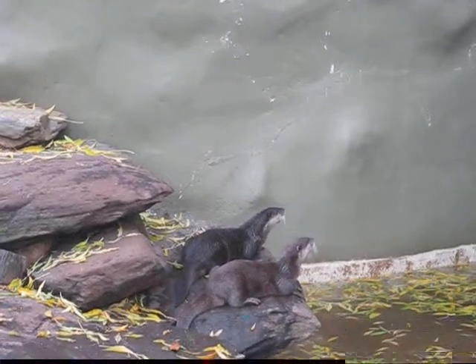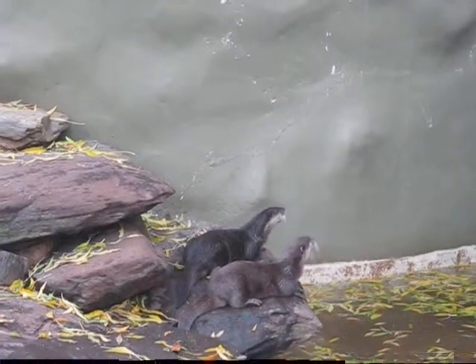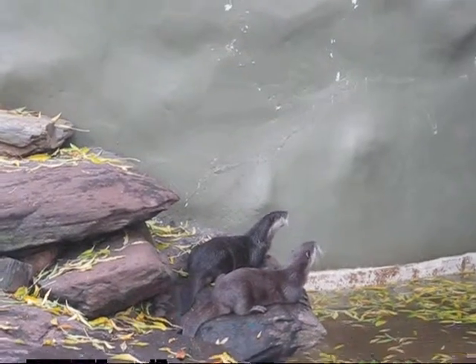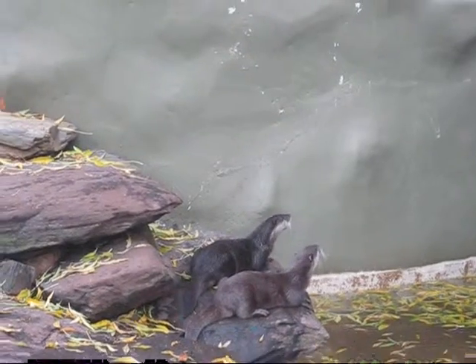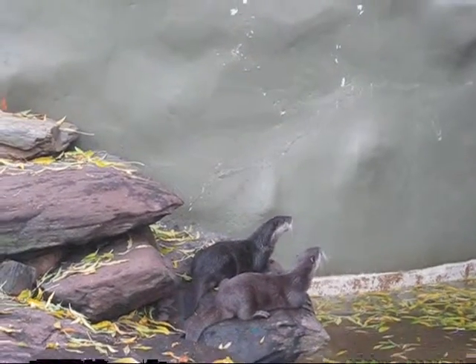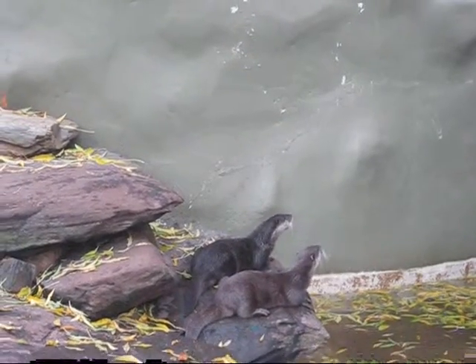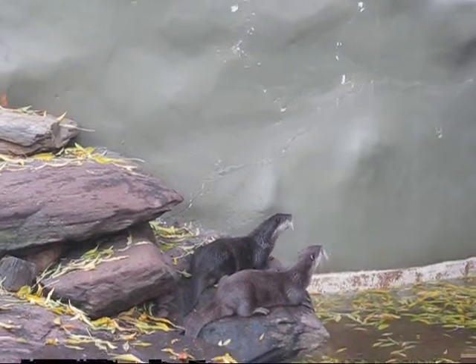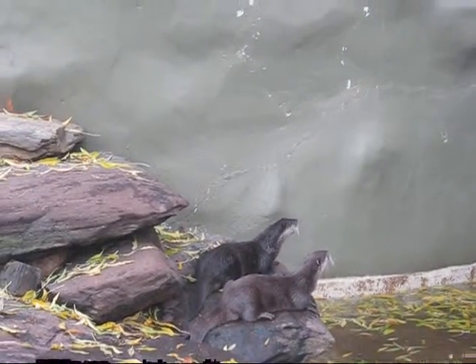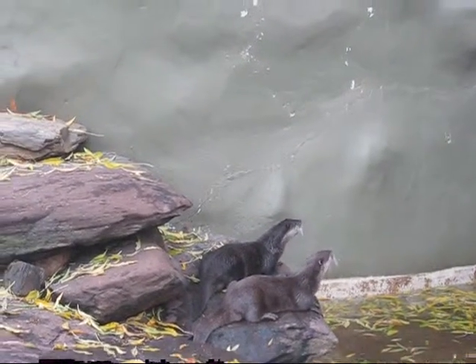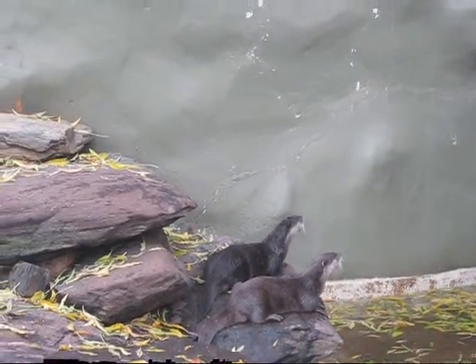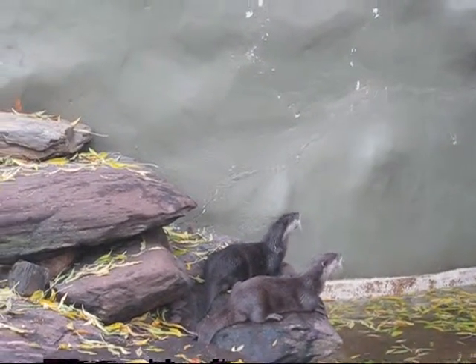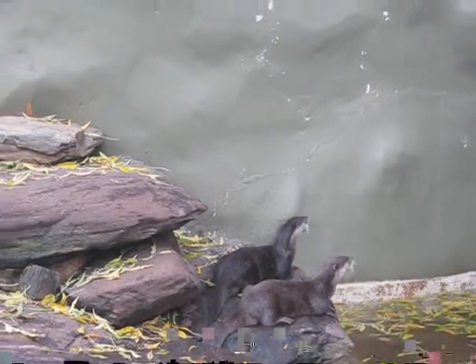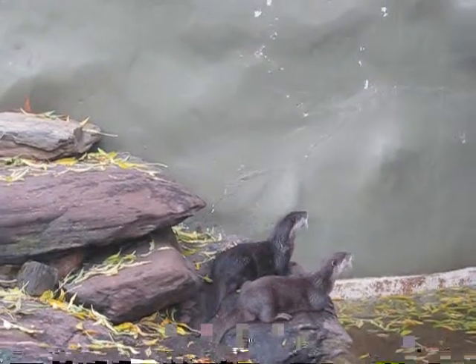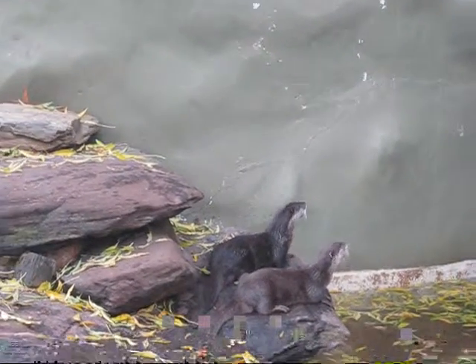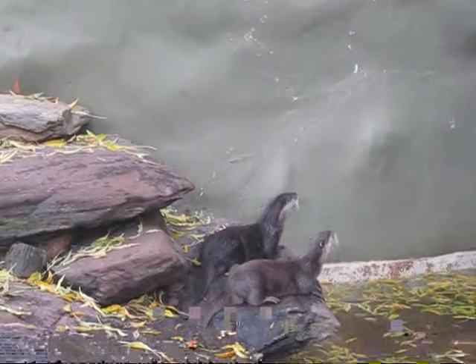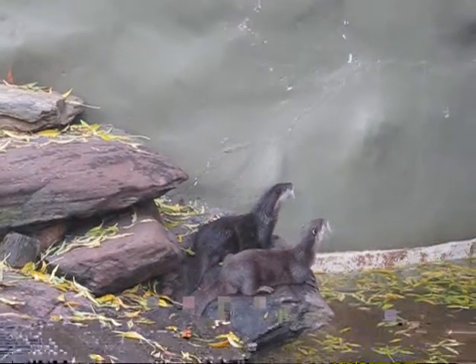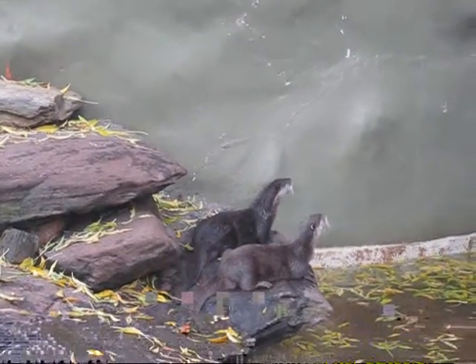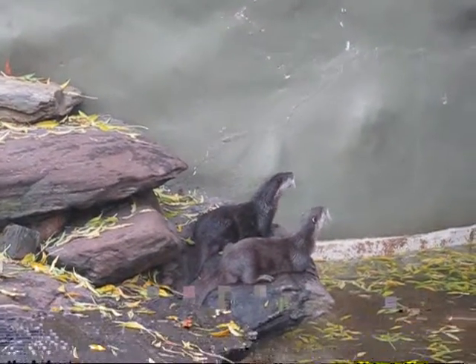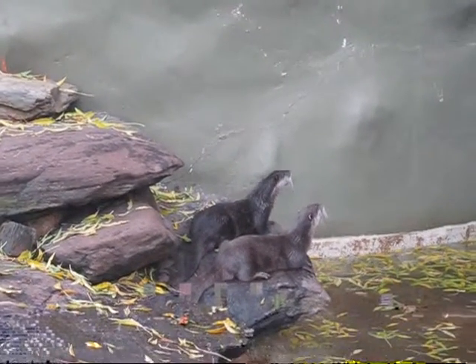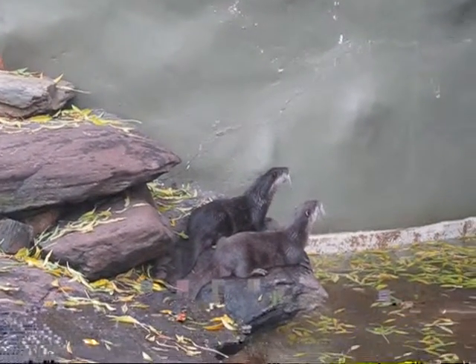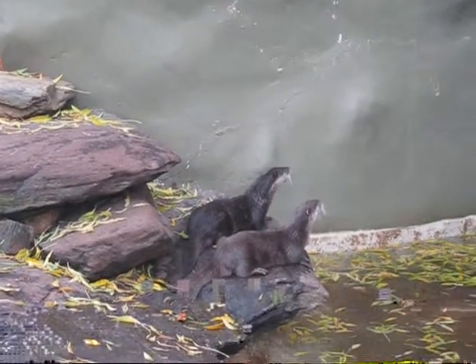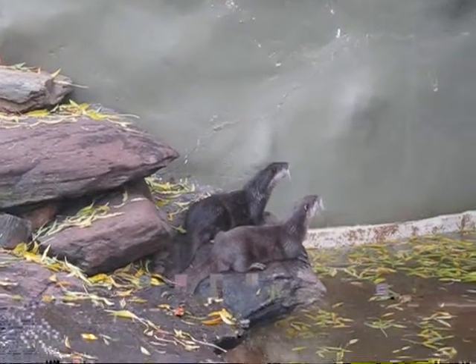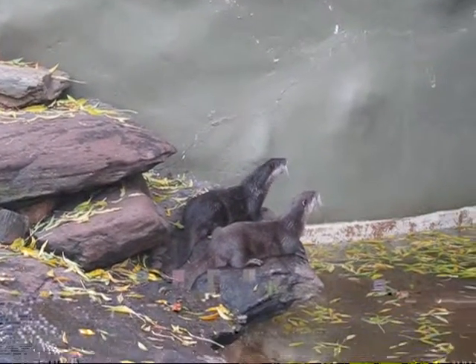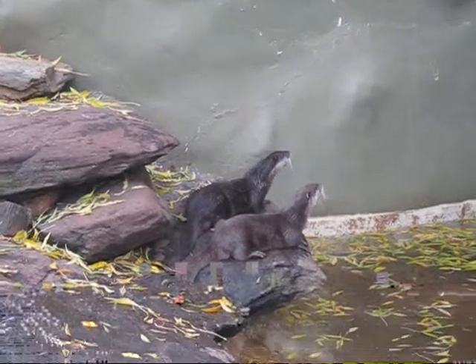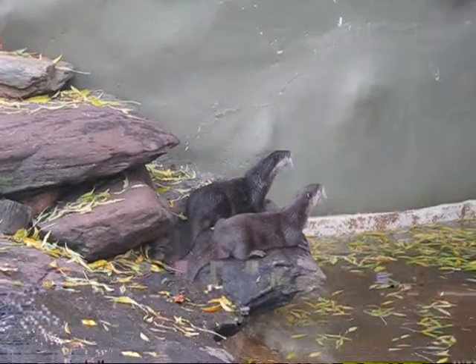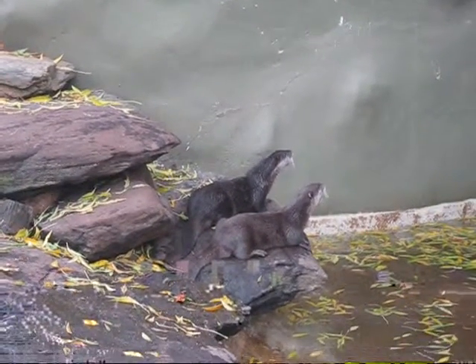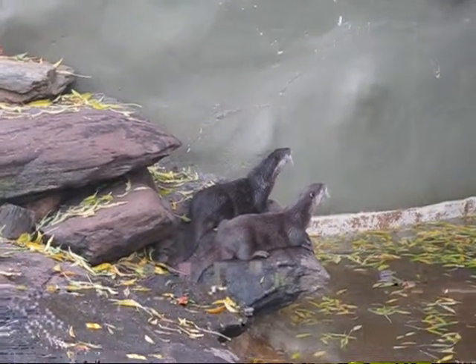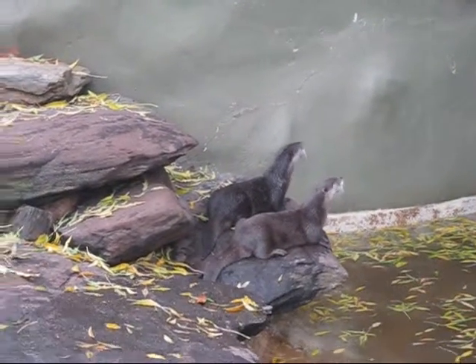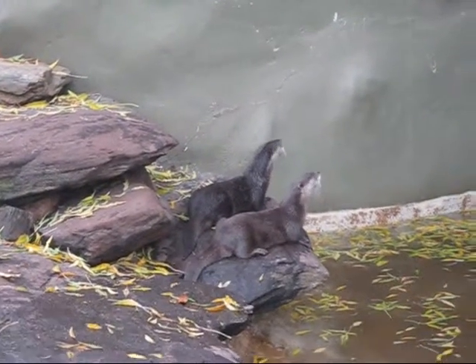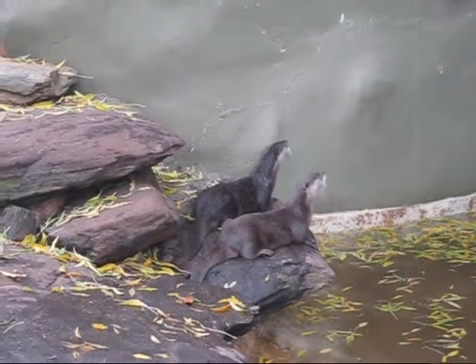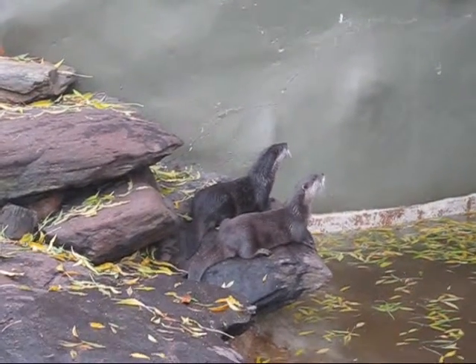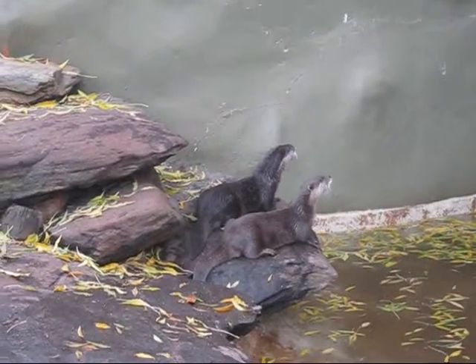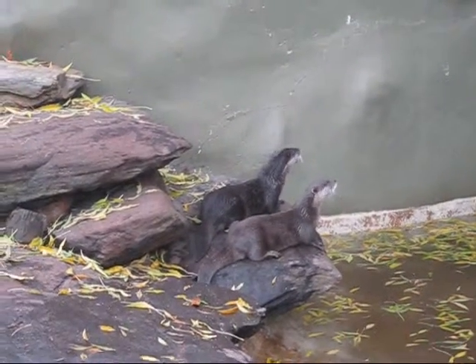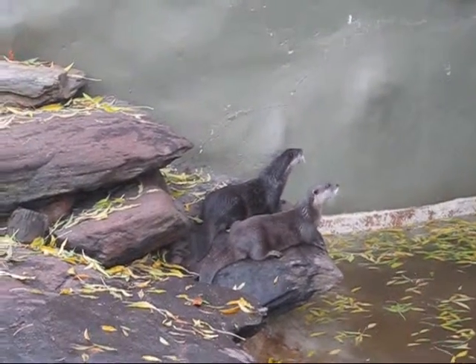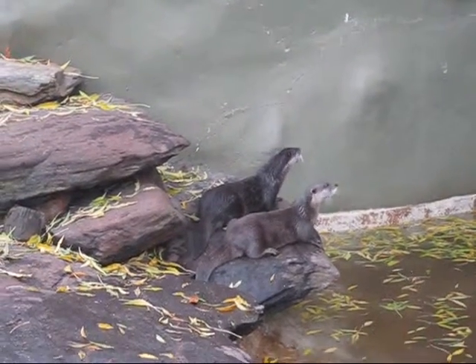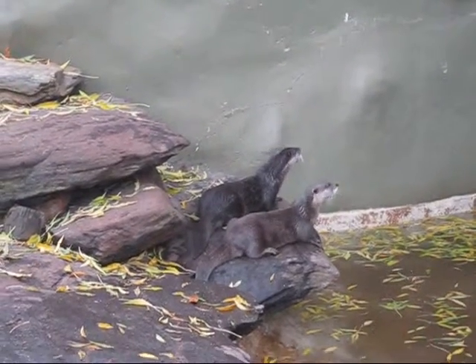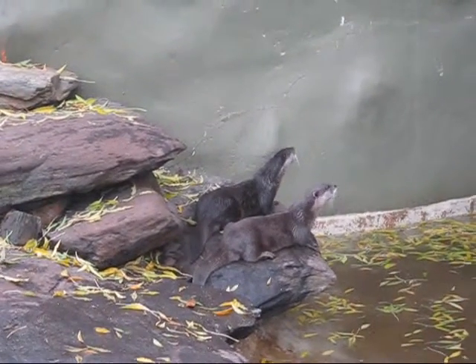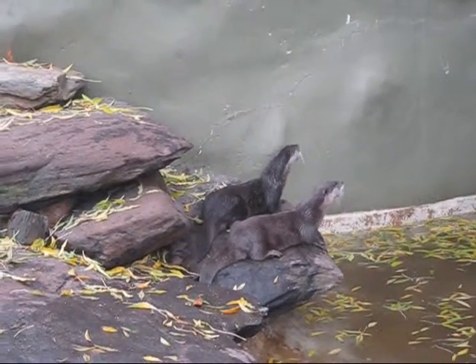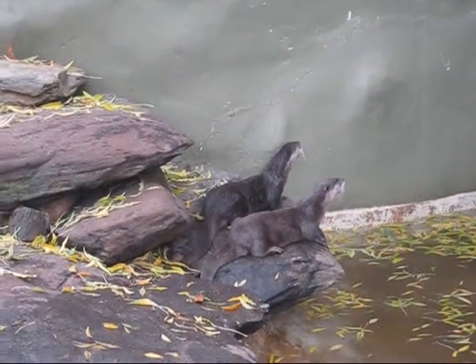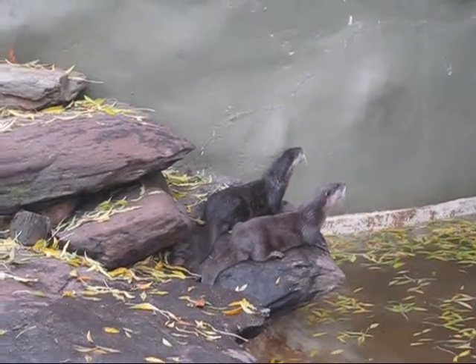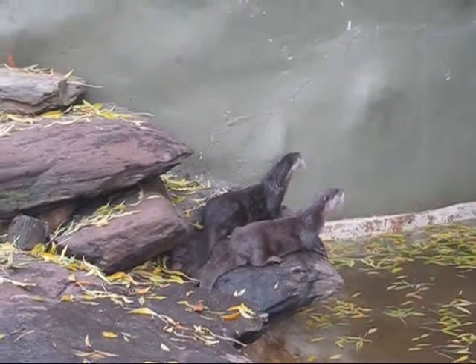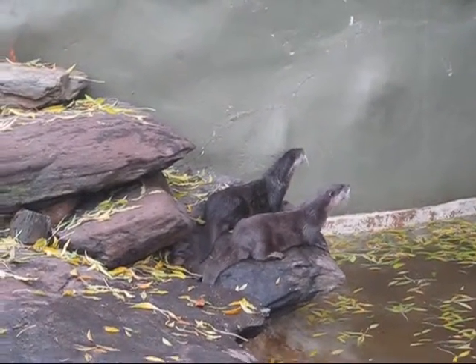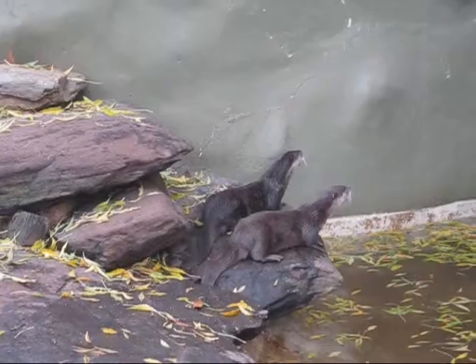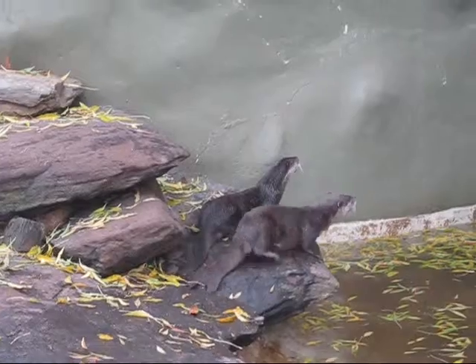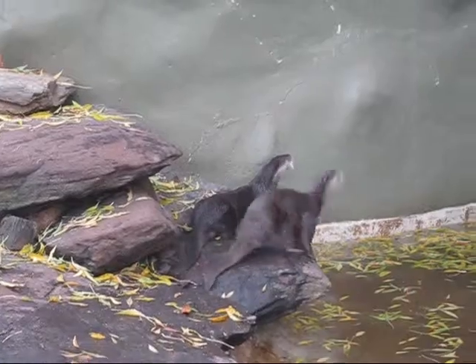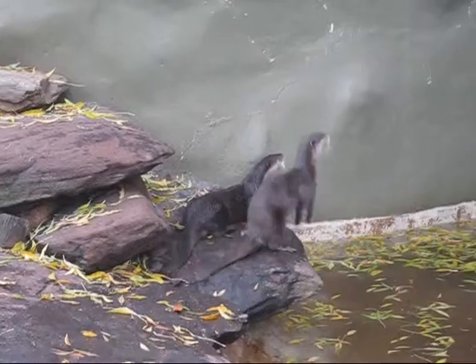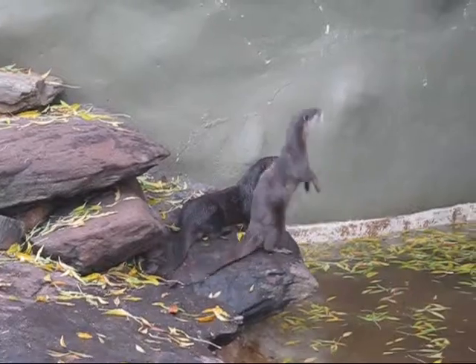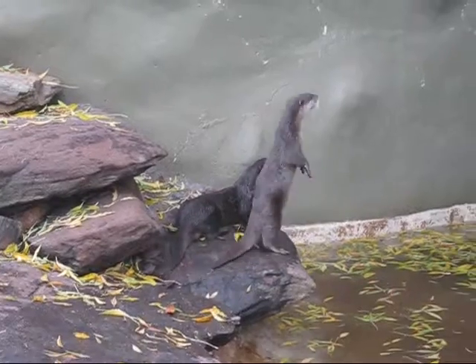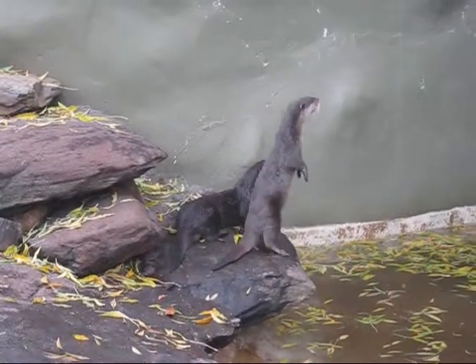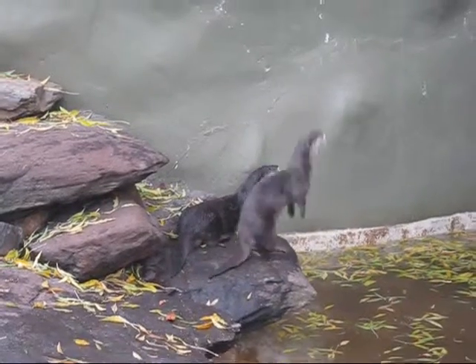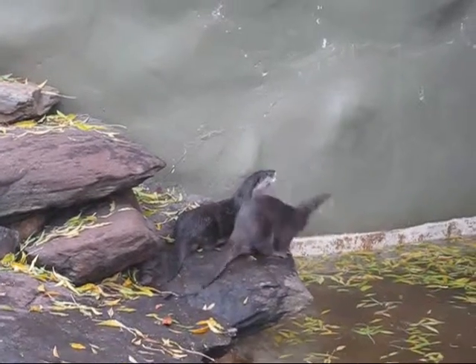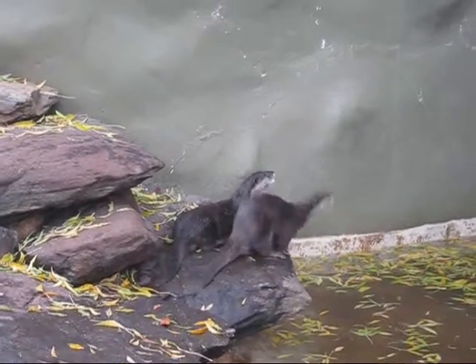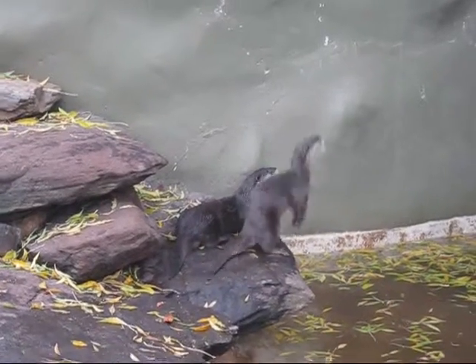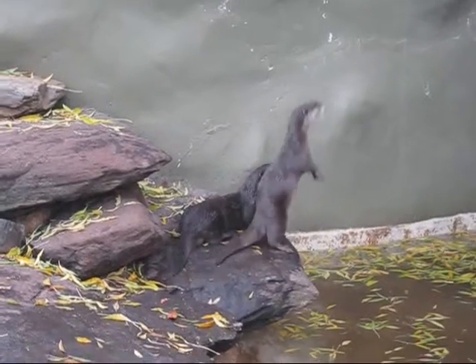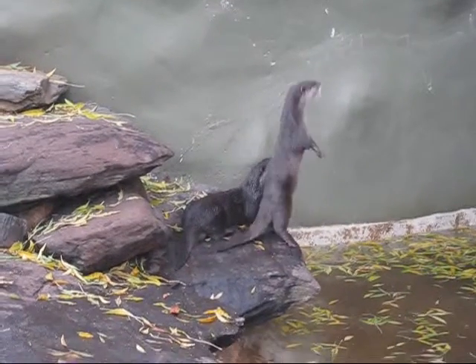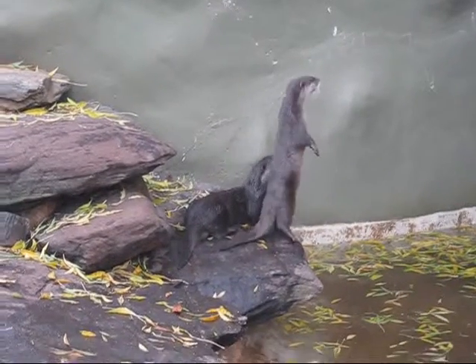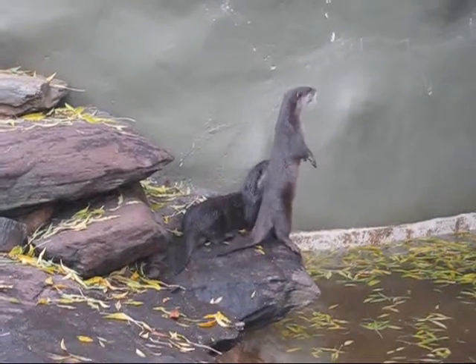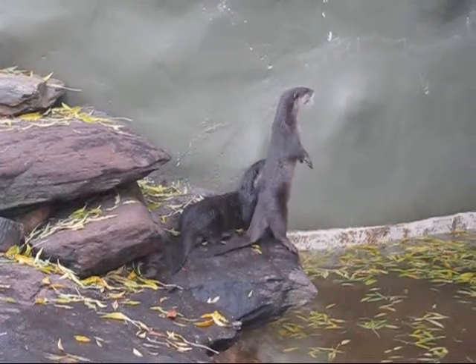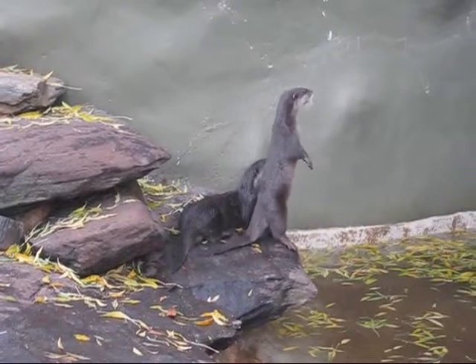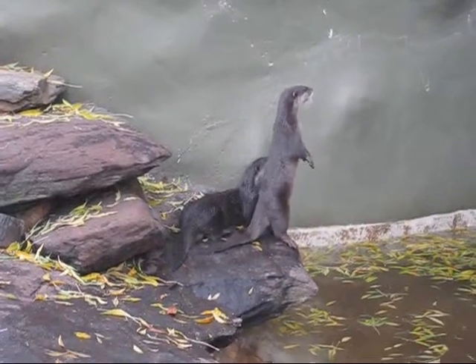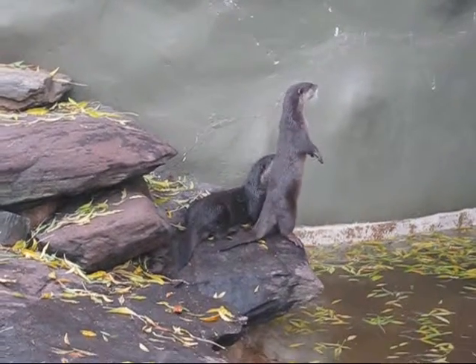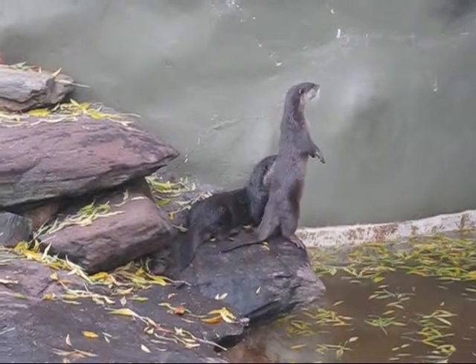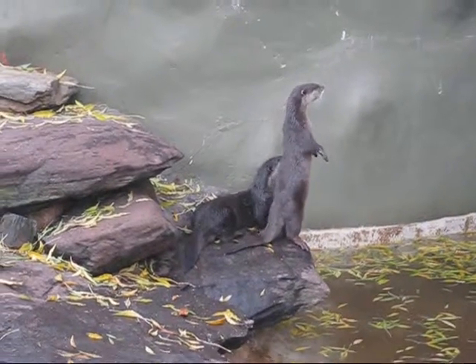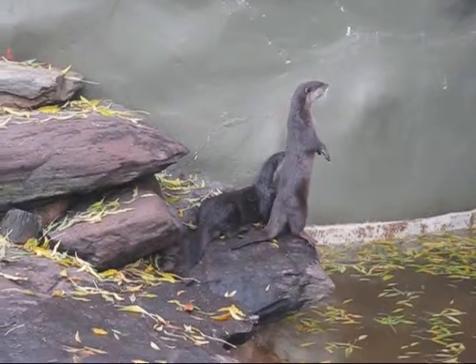These are the sneaky playful otters. They live on part land and part water. They play in the water as well as catch fish.